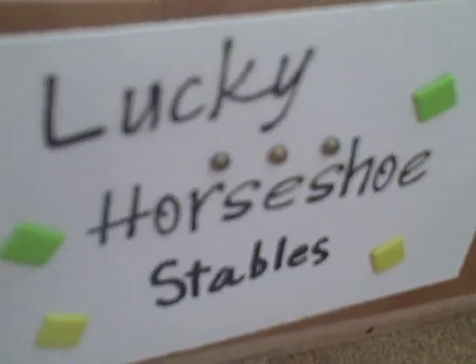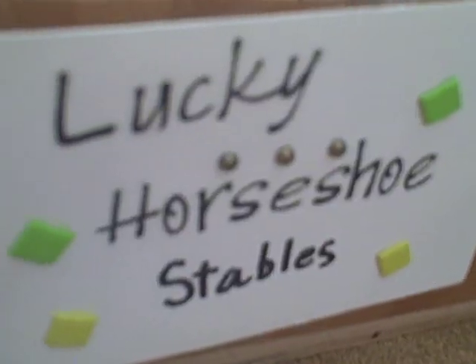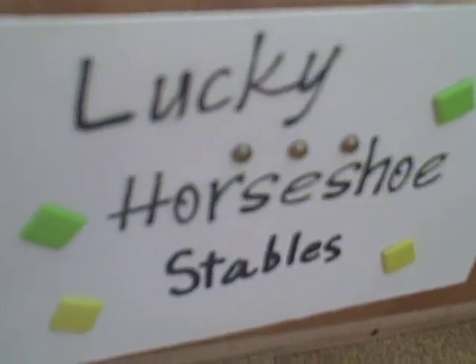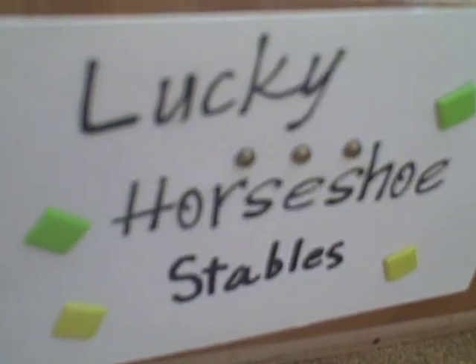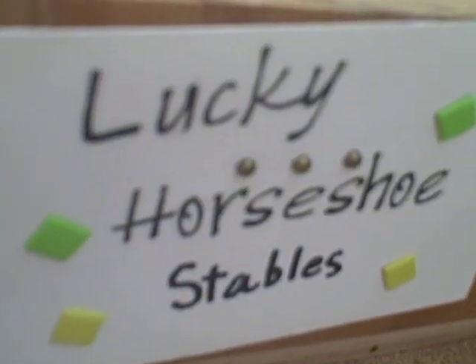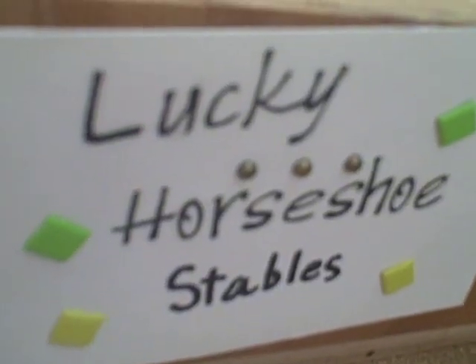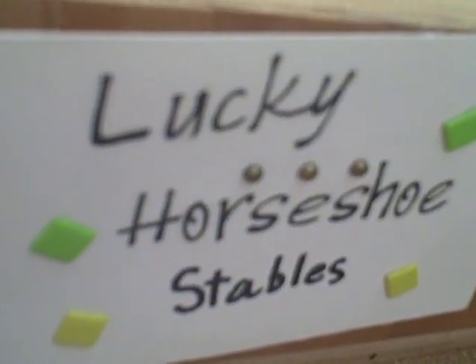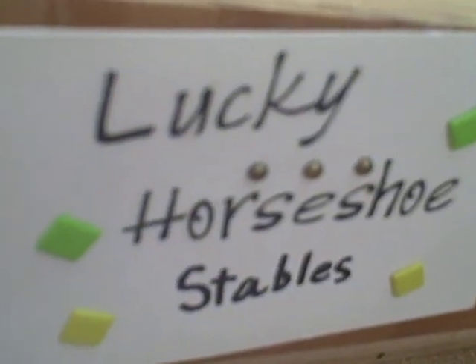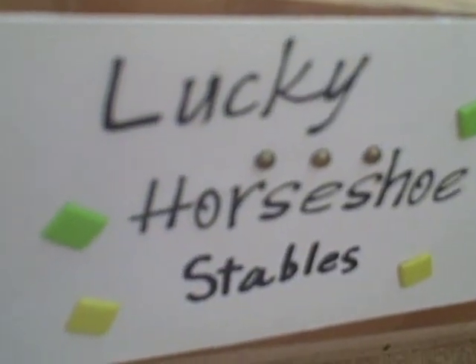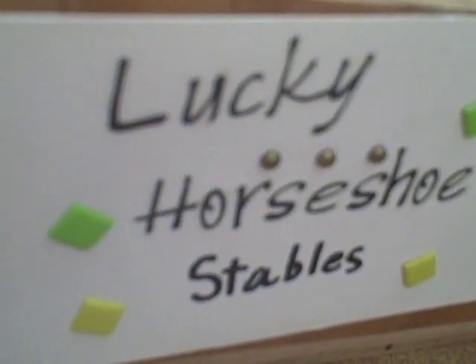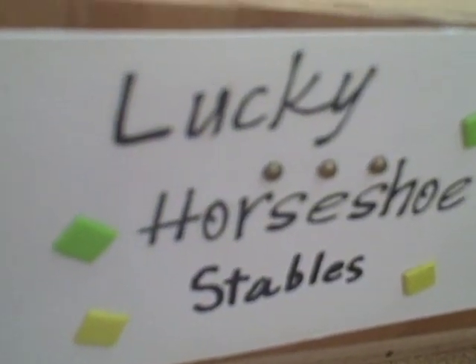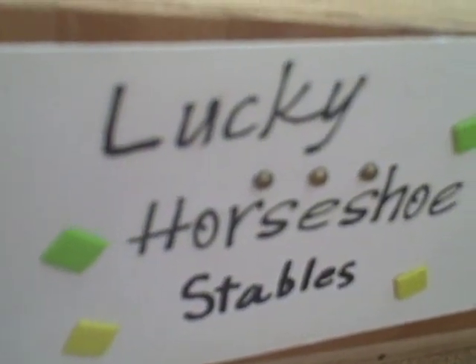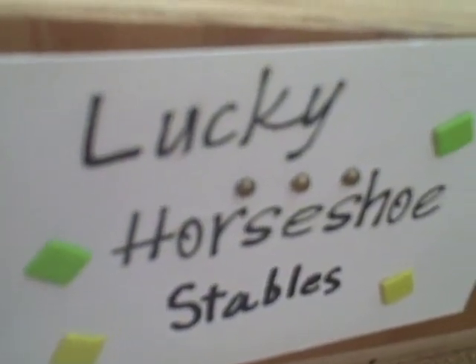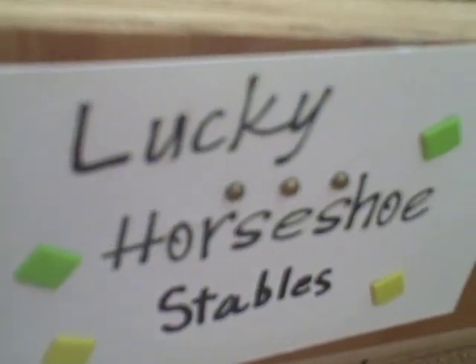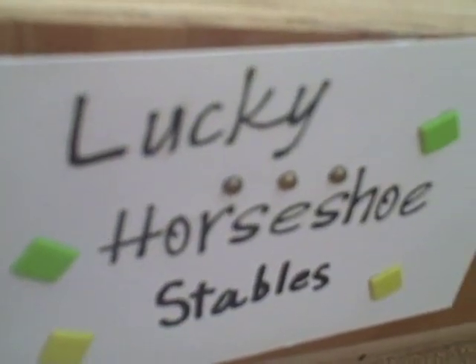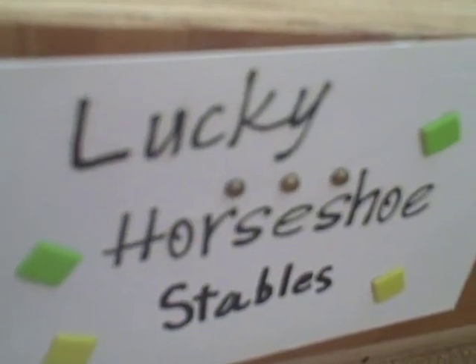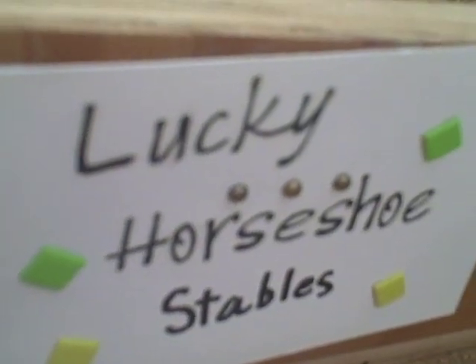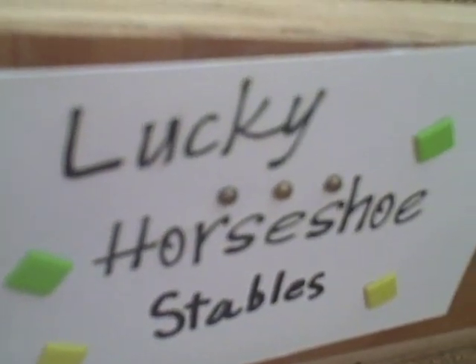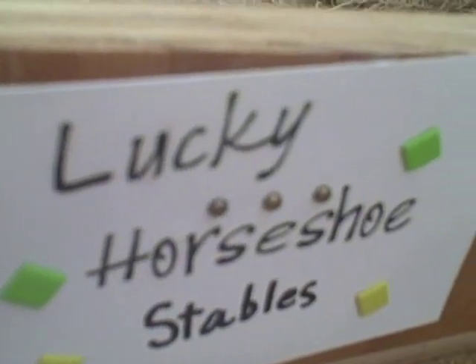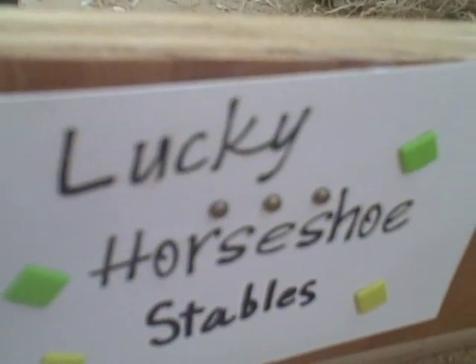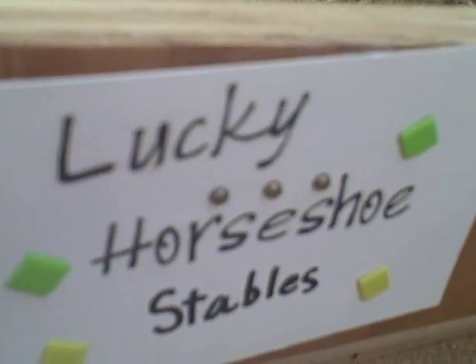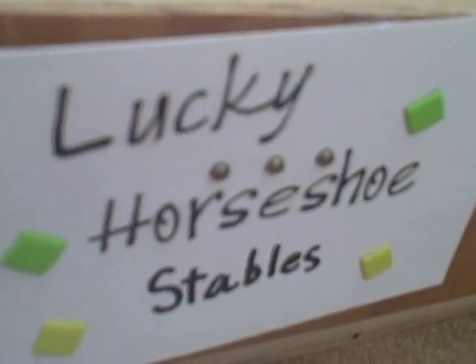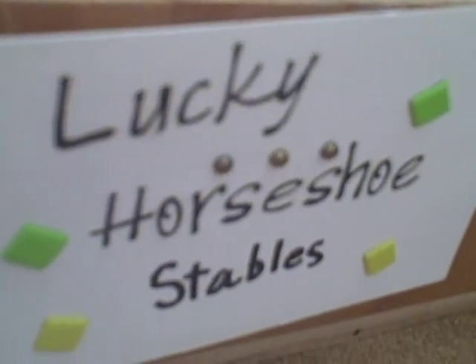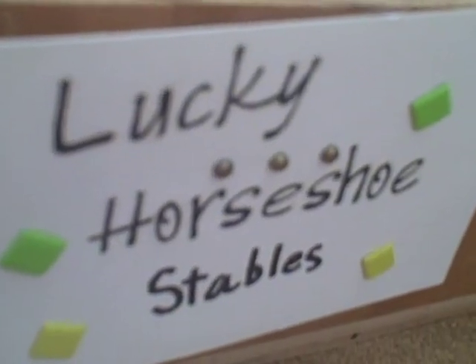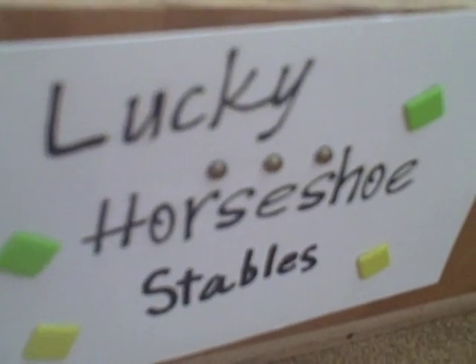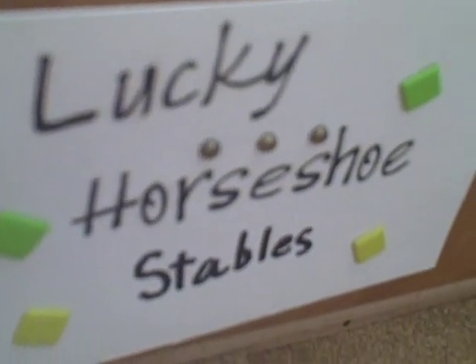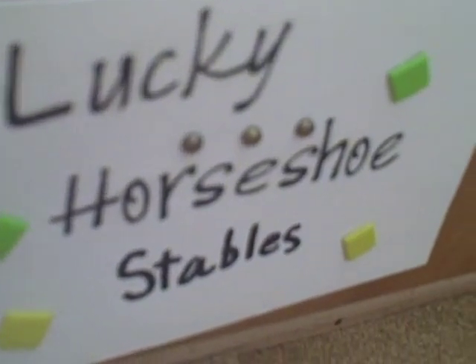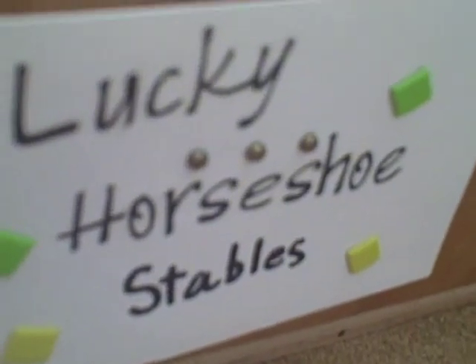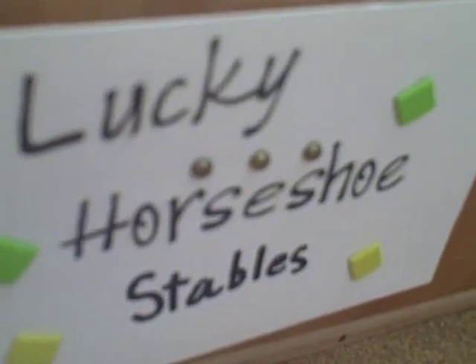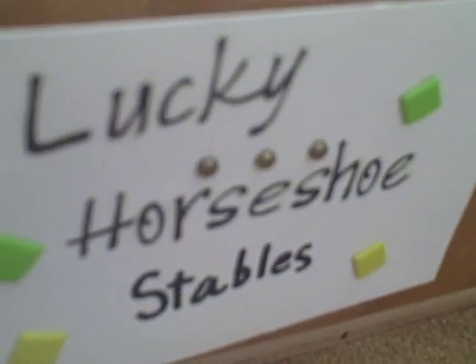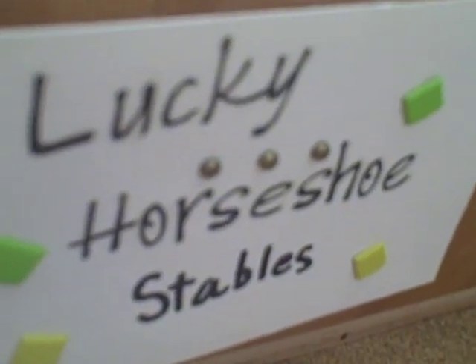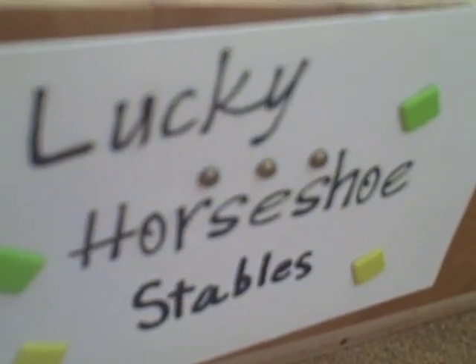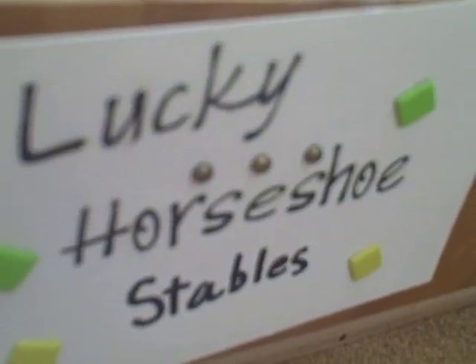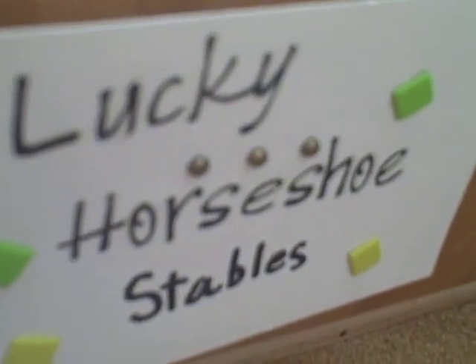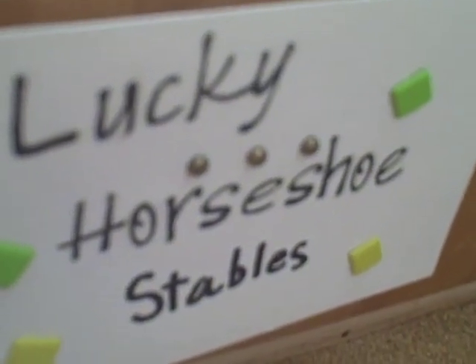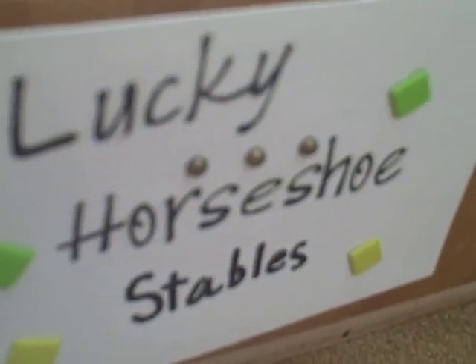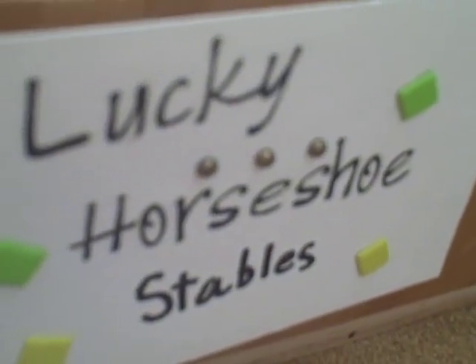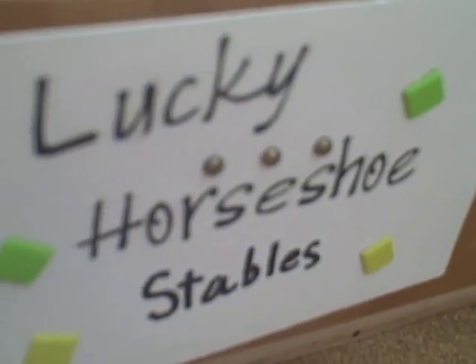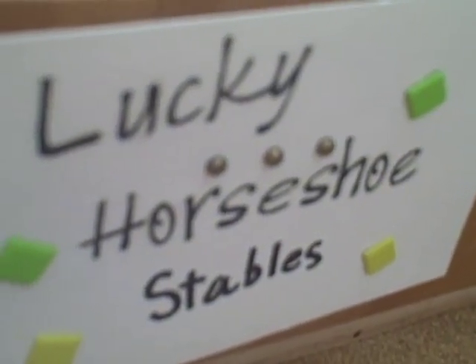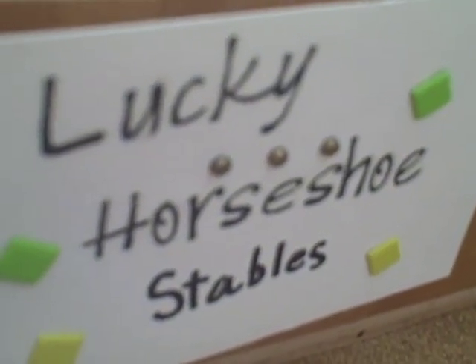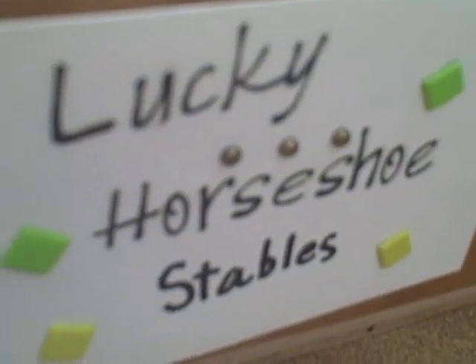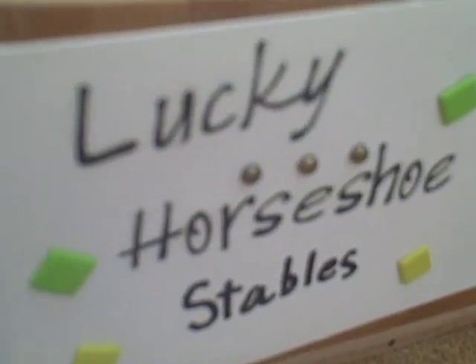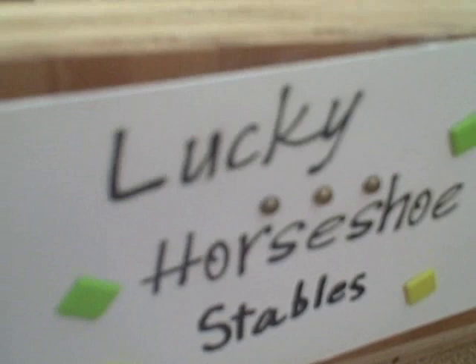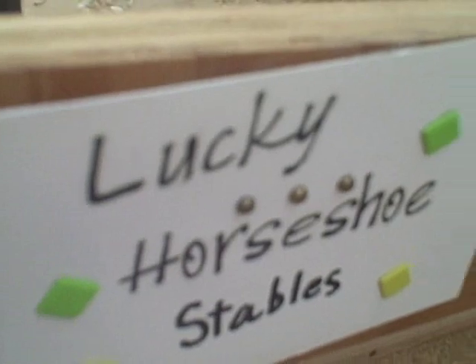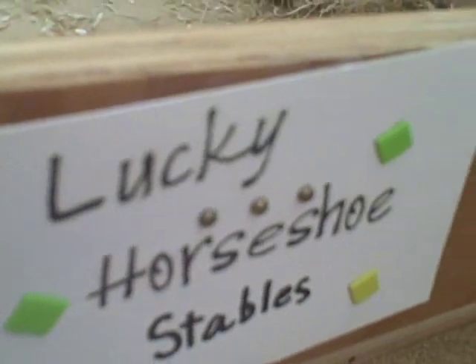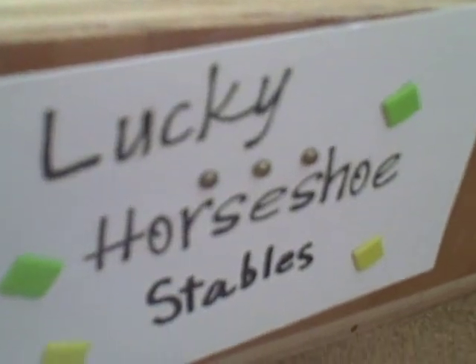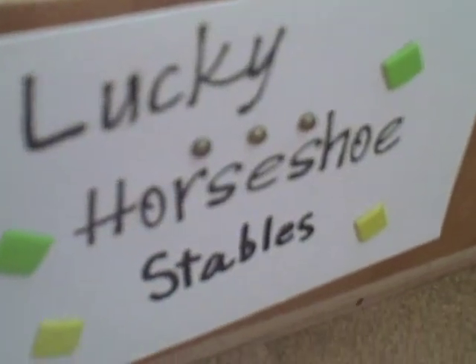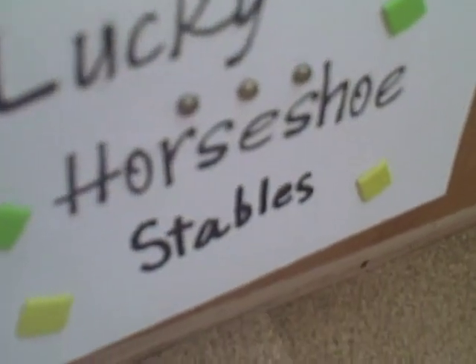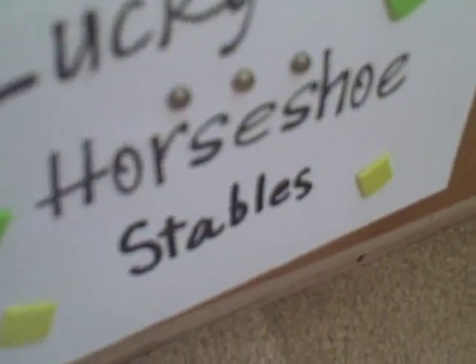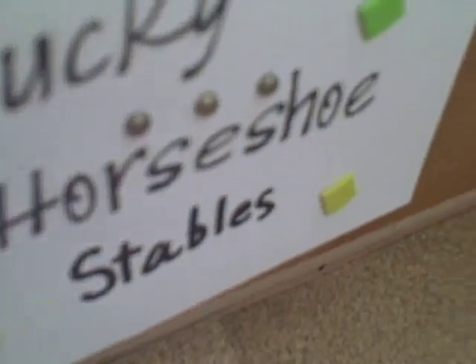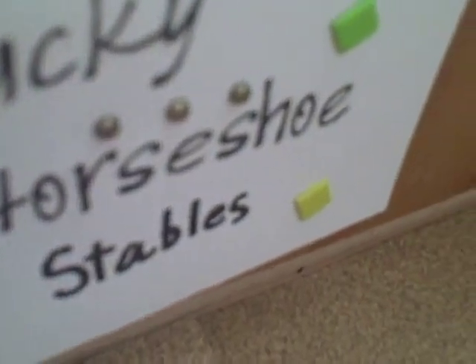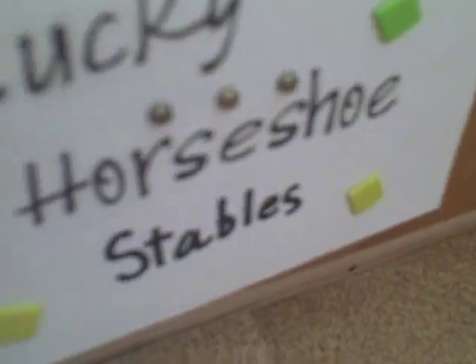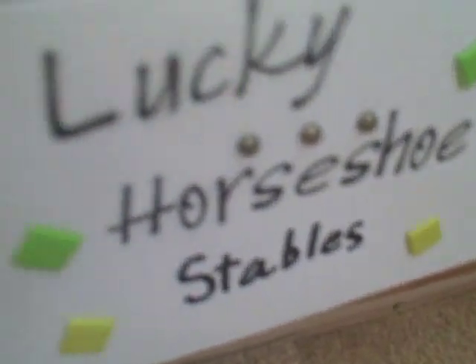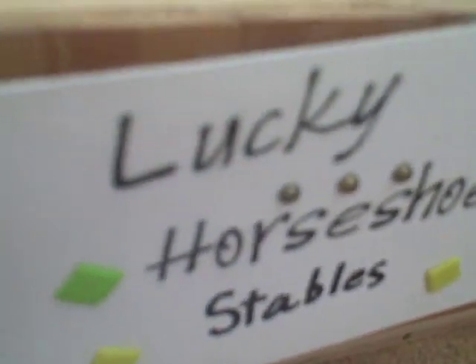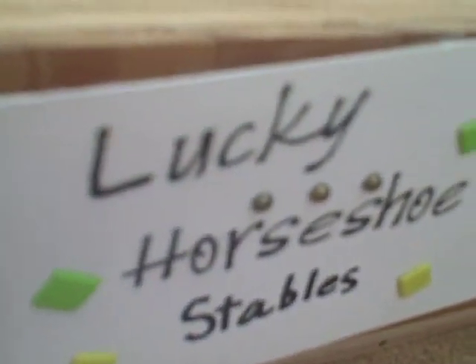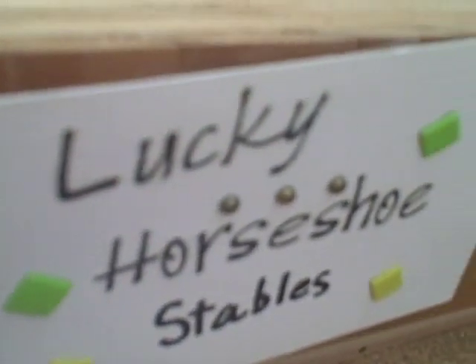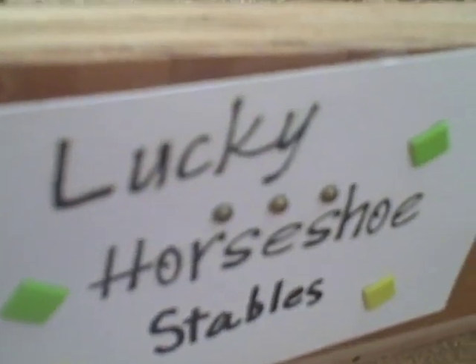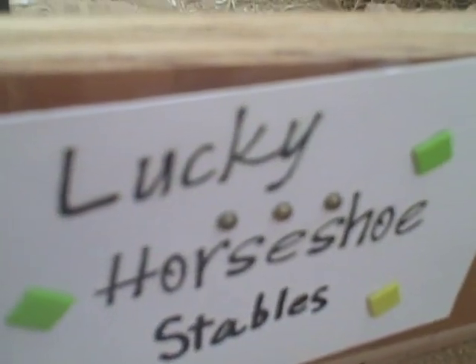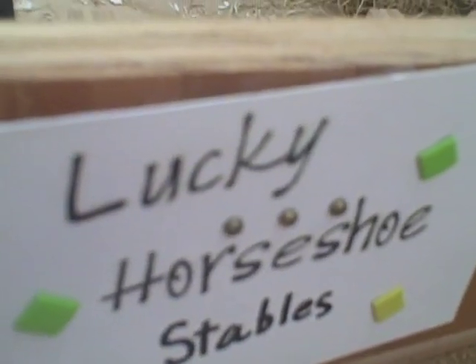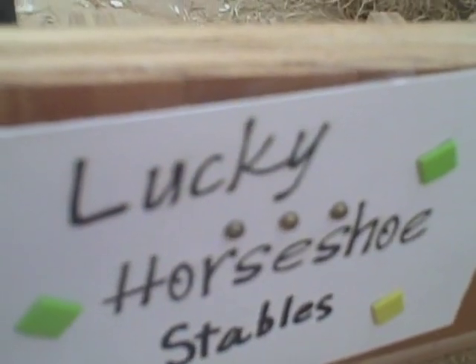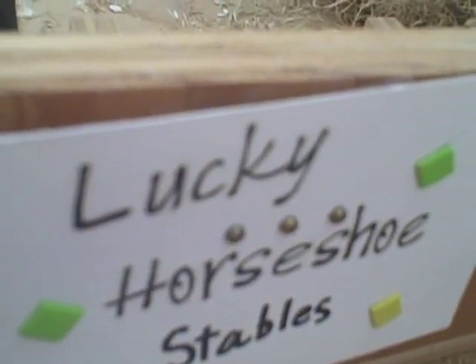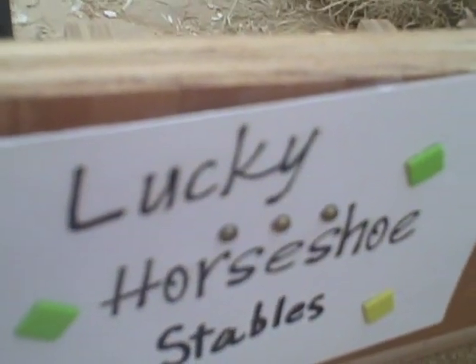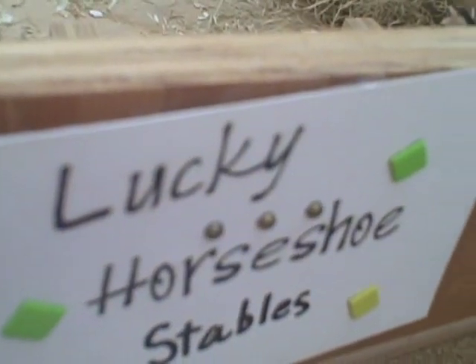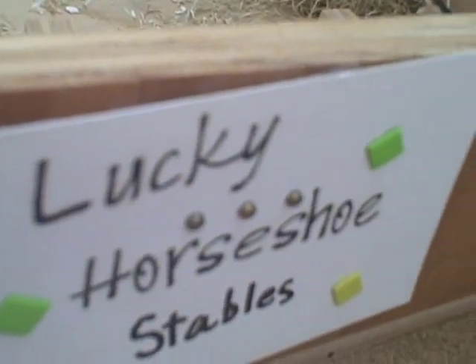Hey guys, it's LuckyHorsesStables and I thought I would give you an updated barn tour of LuckyHorsesStables.